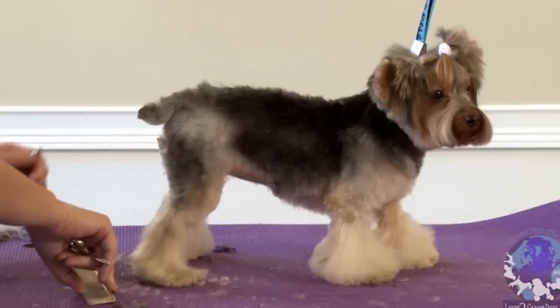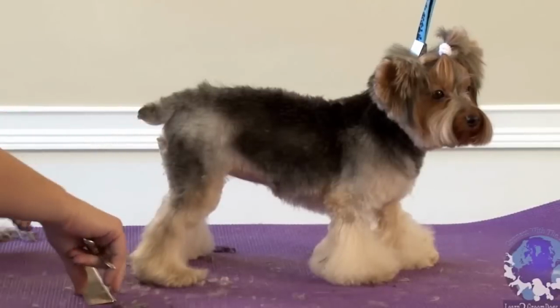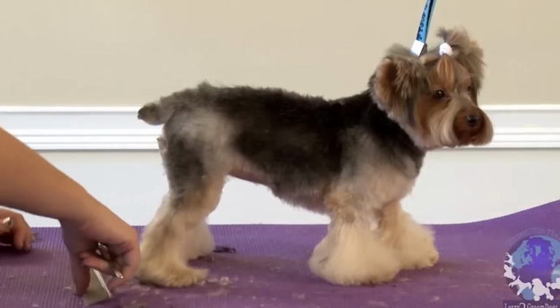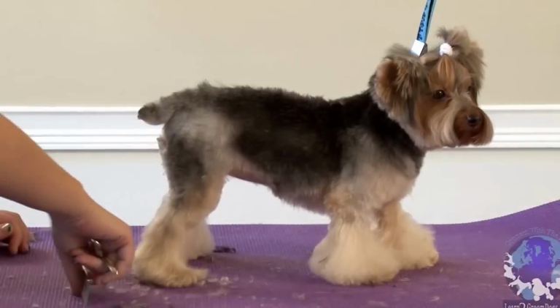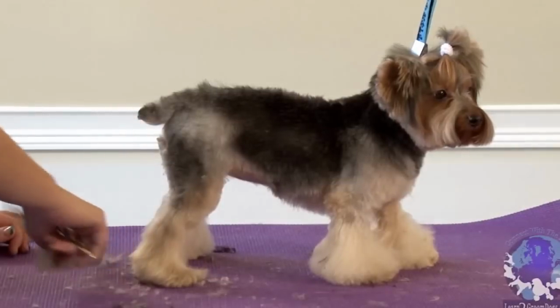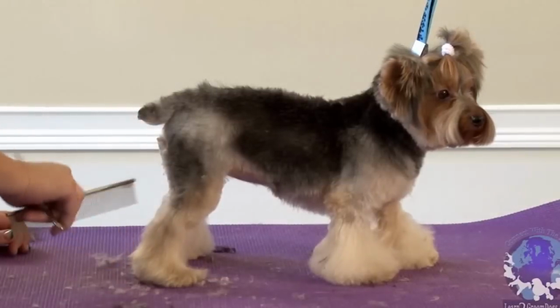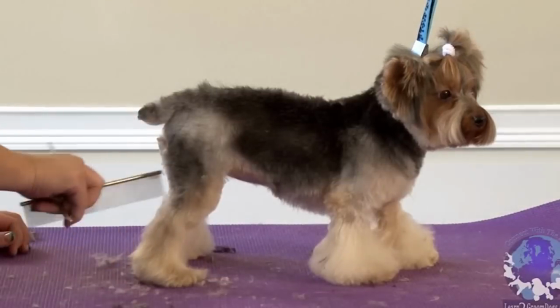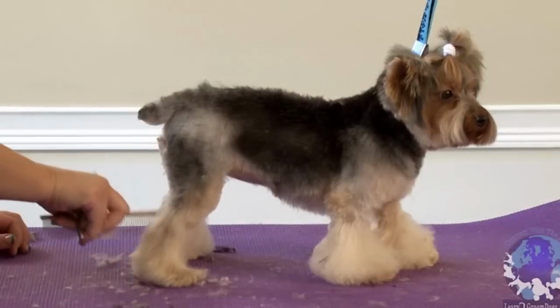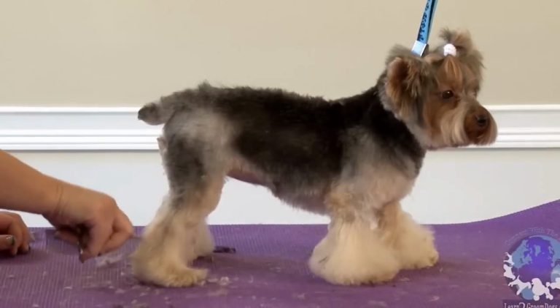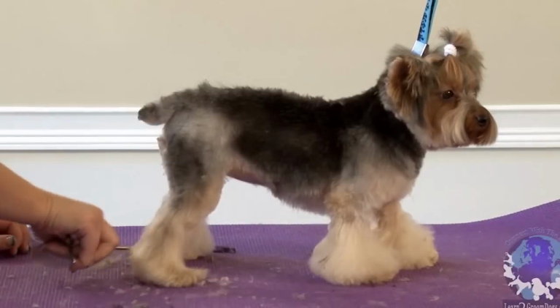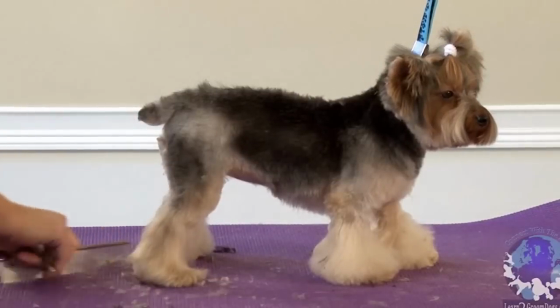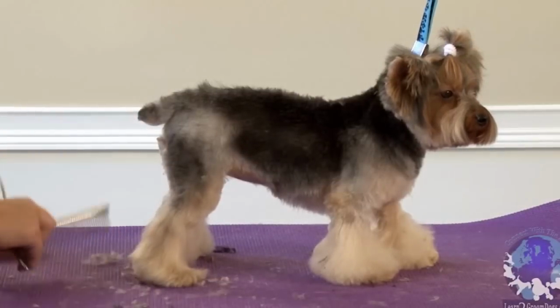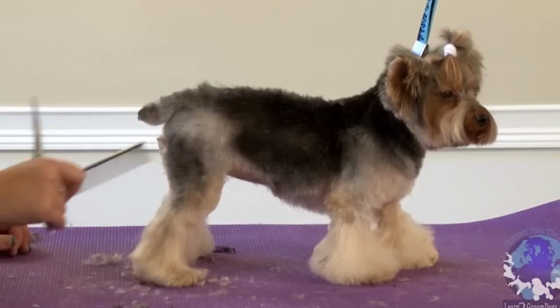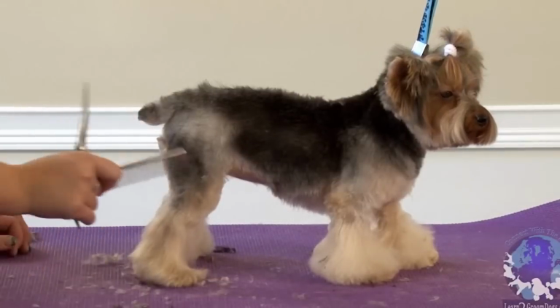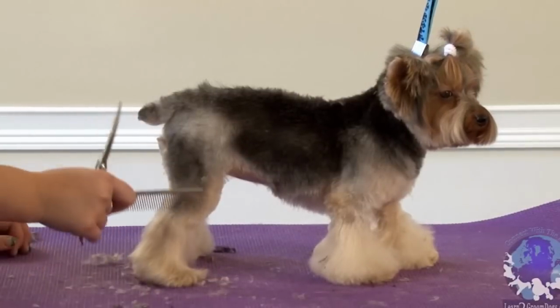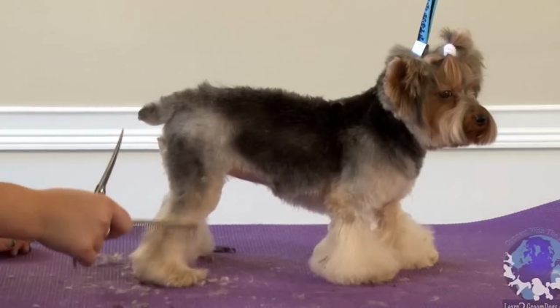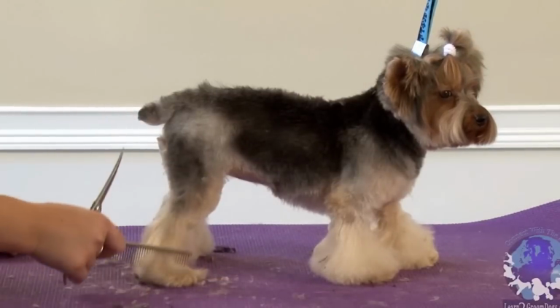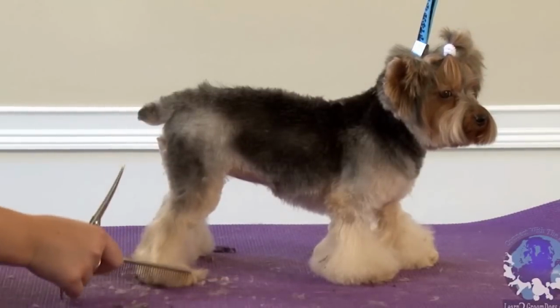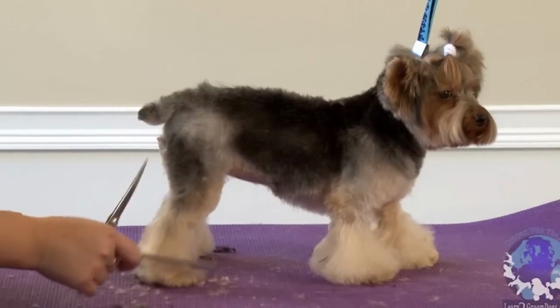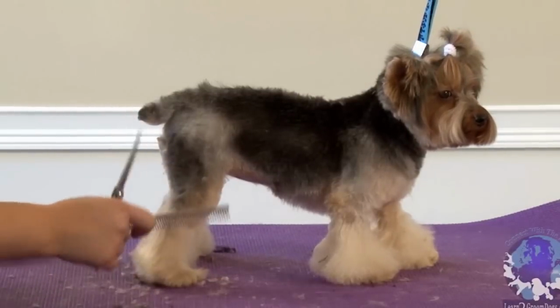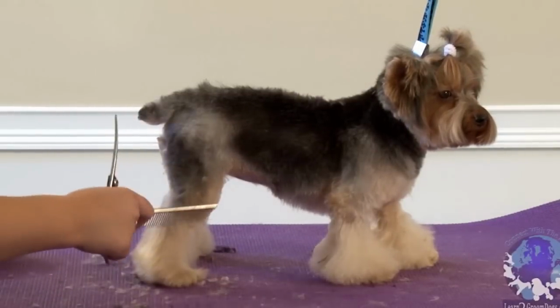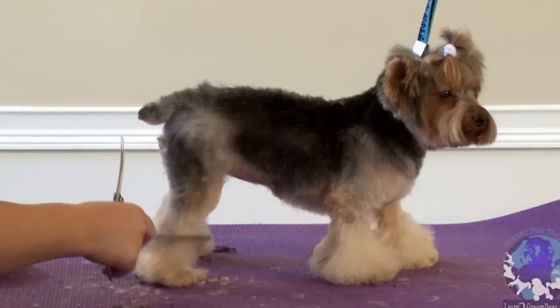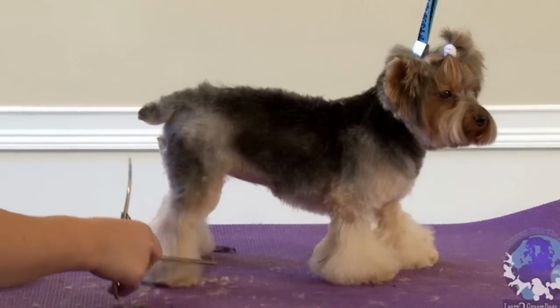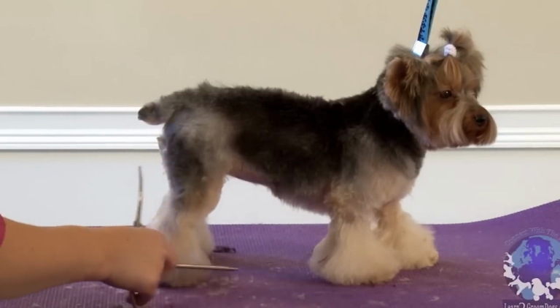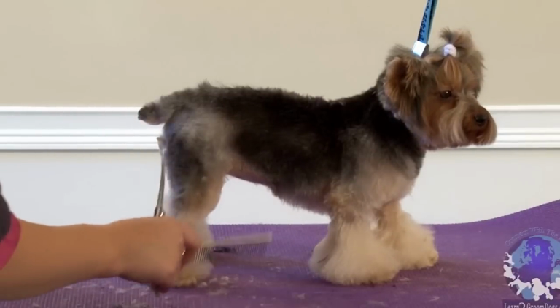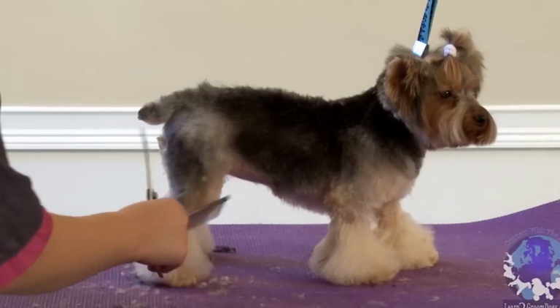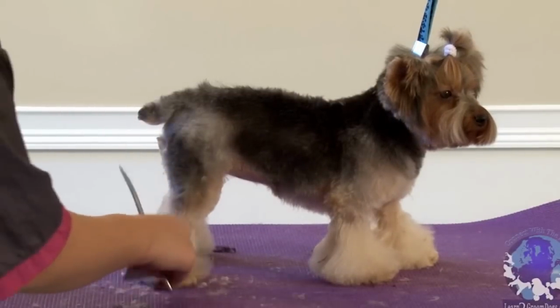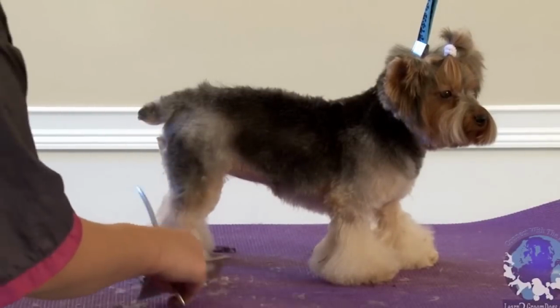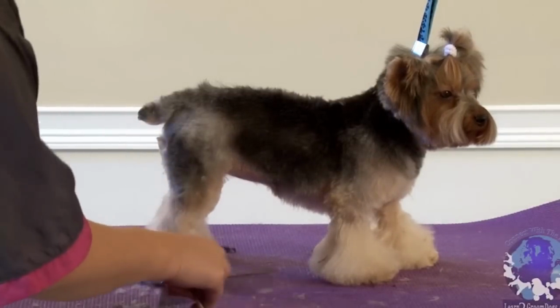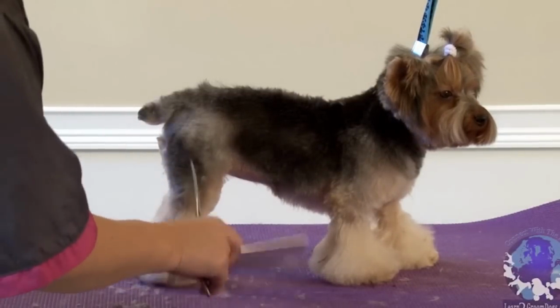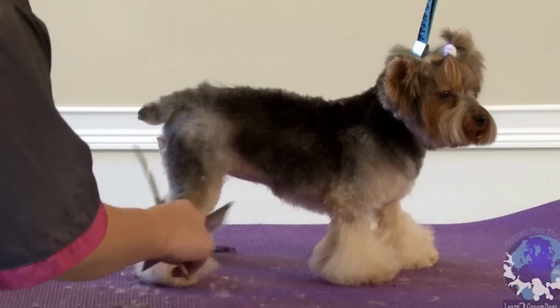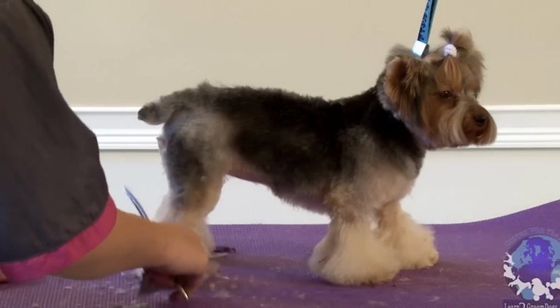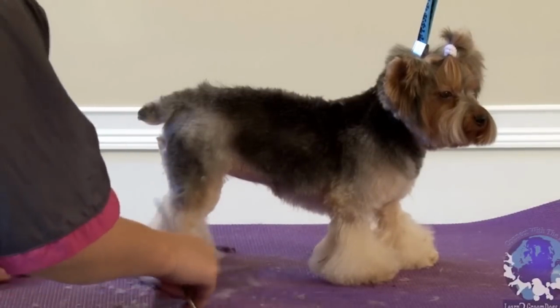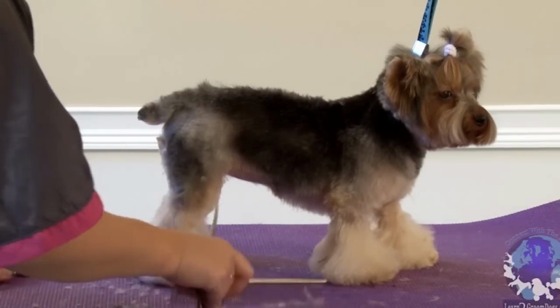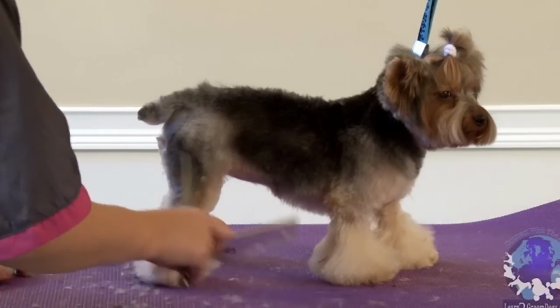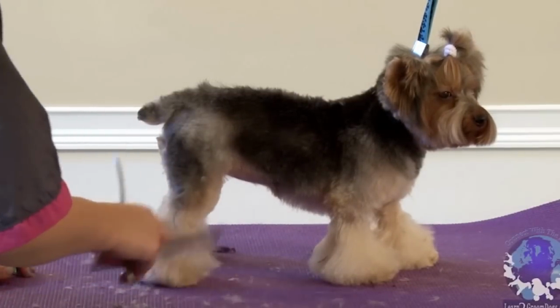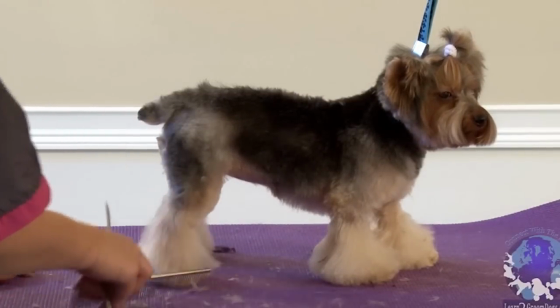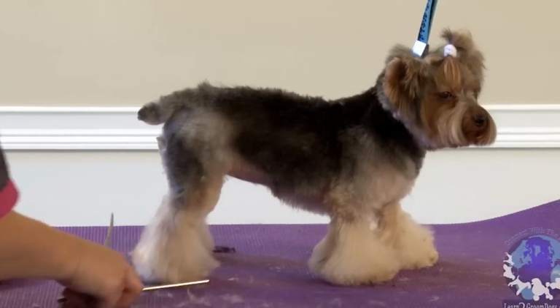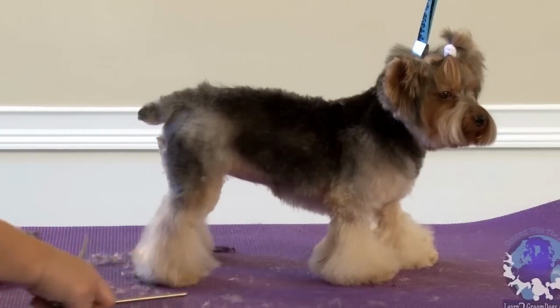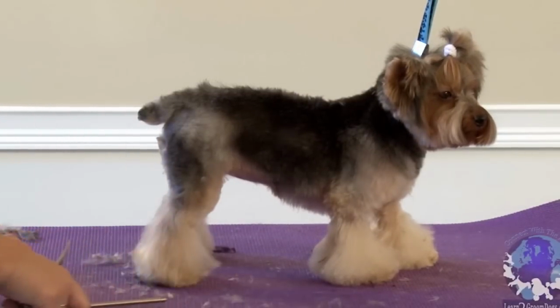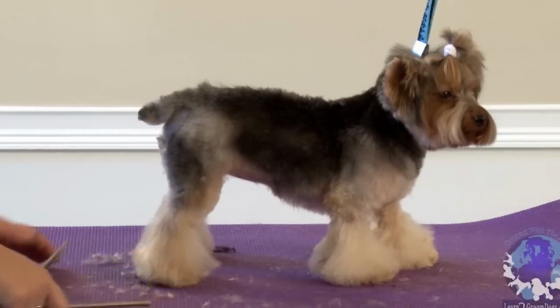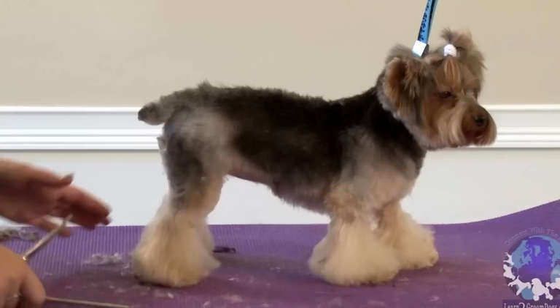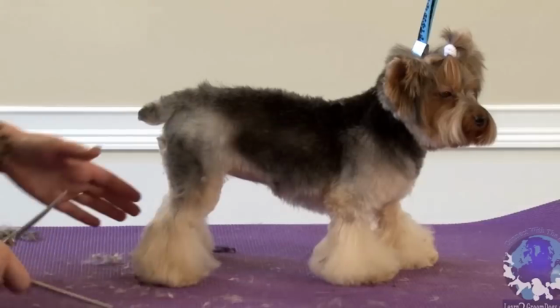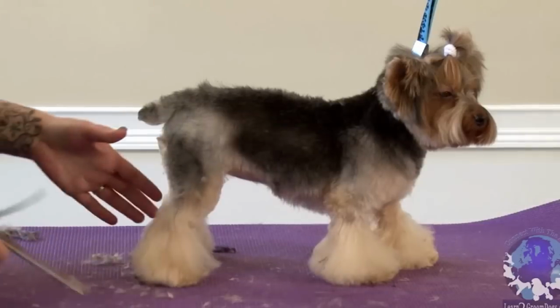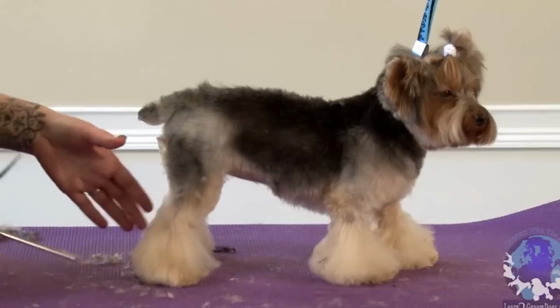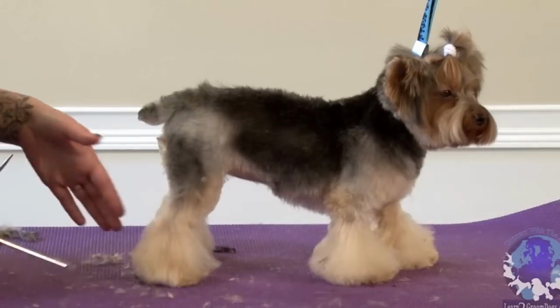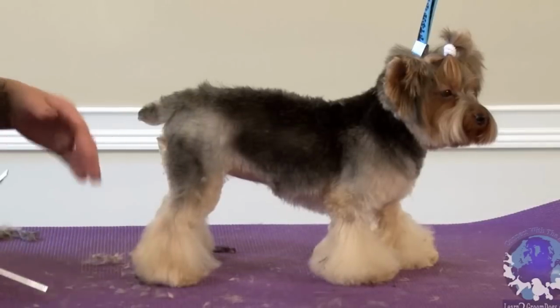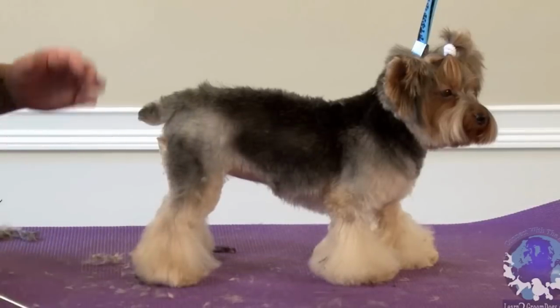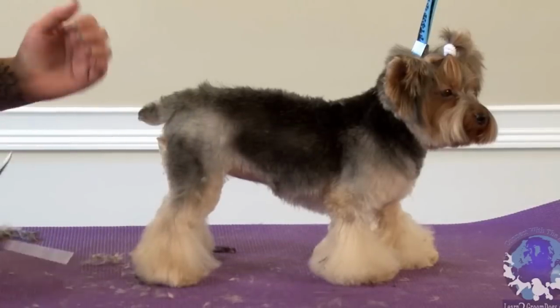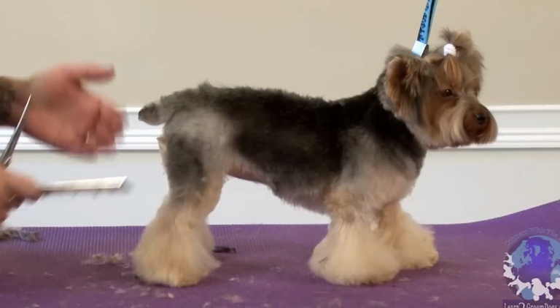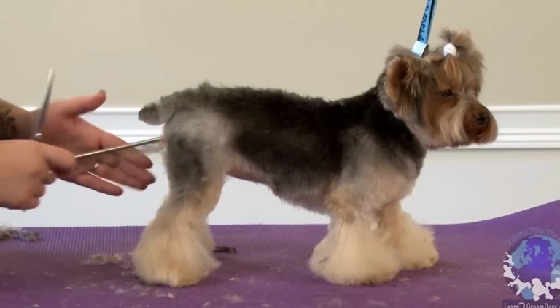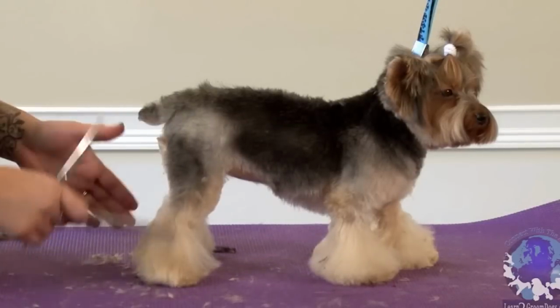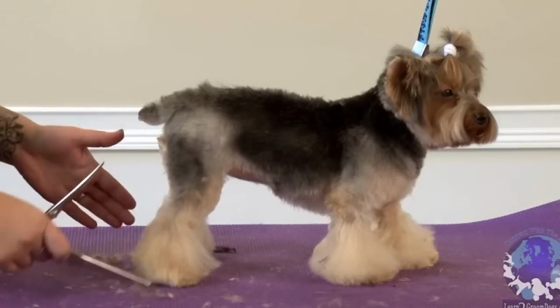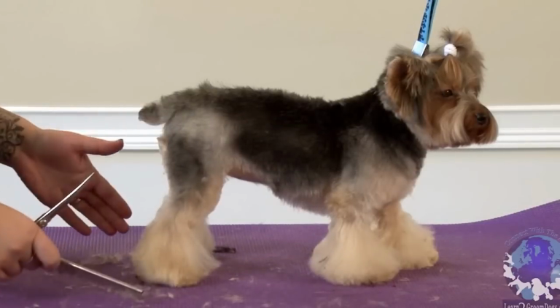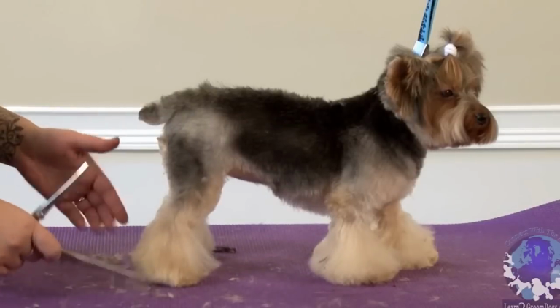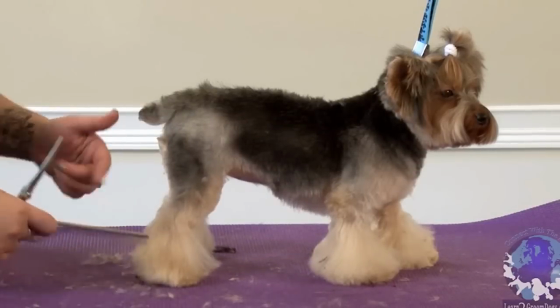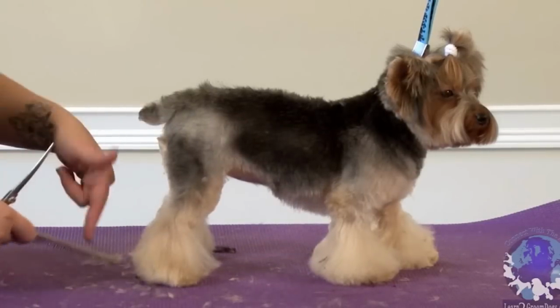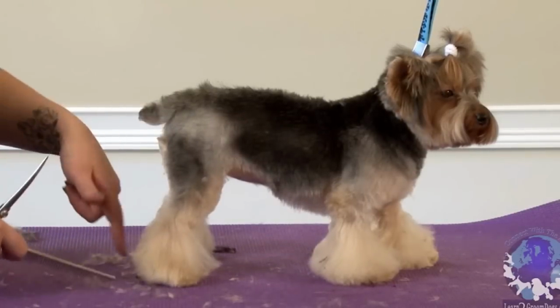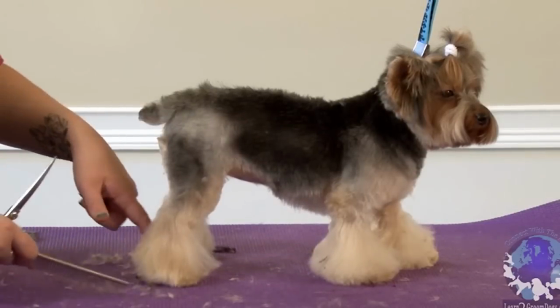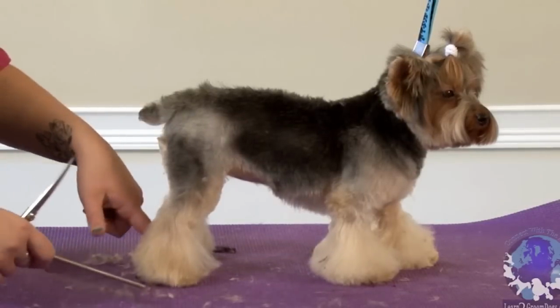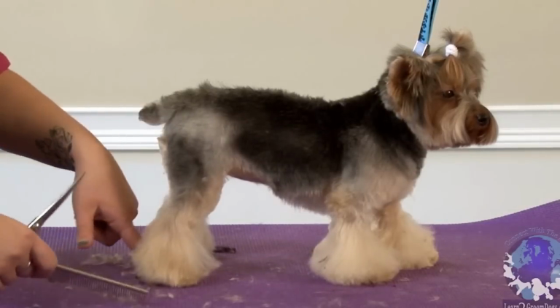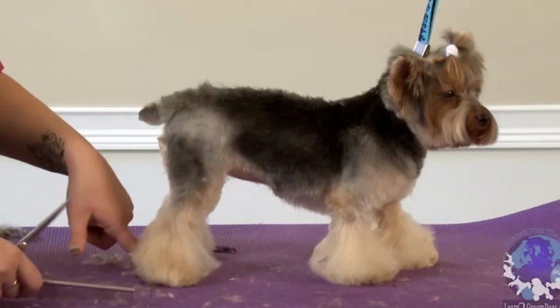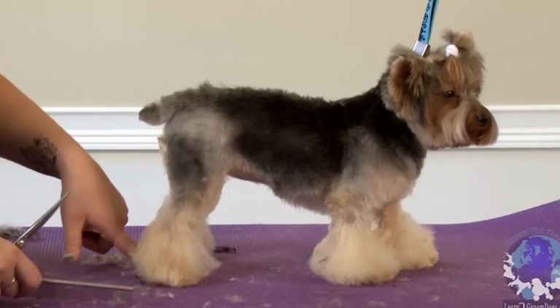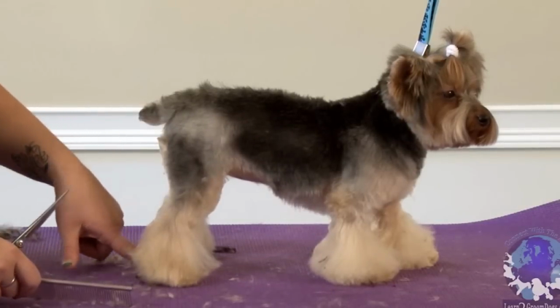And then while I'm here, I'm going to go ahead and trim her little bell-bottom. What I do is I just let the hair fall and I trim around the foot.